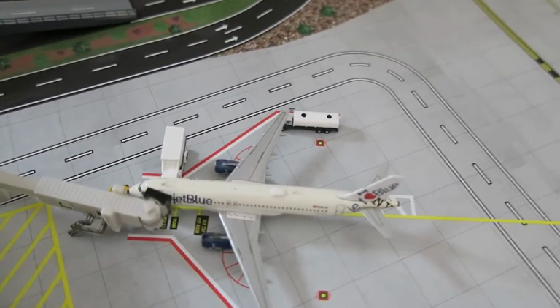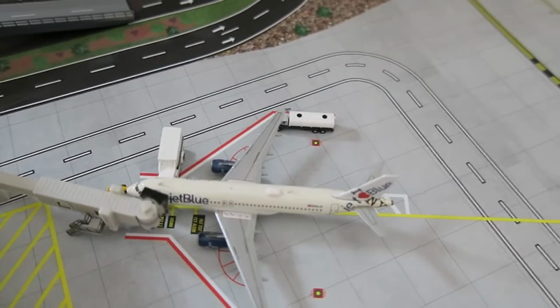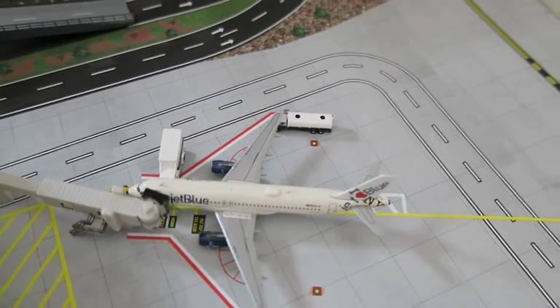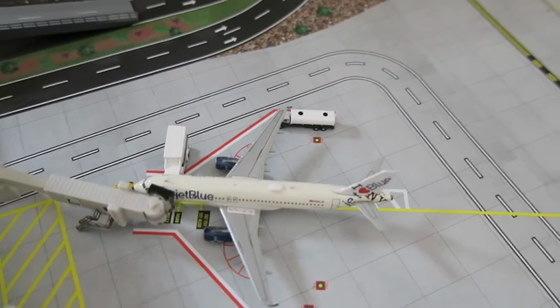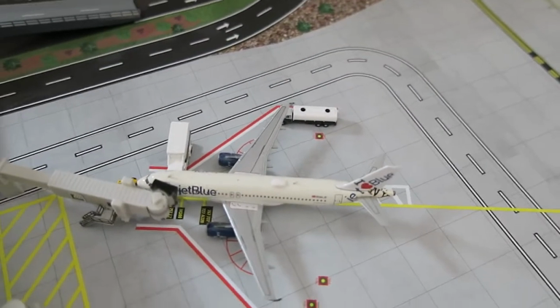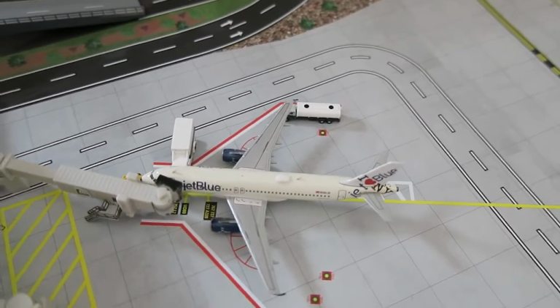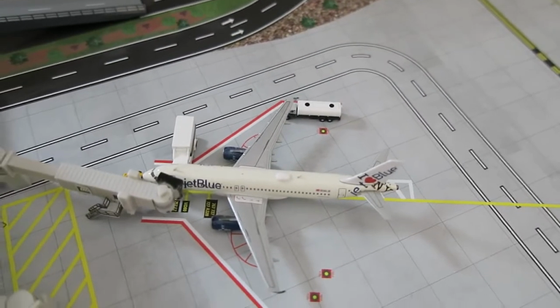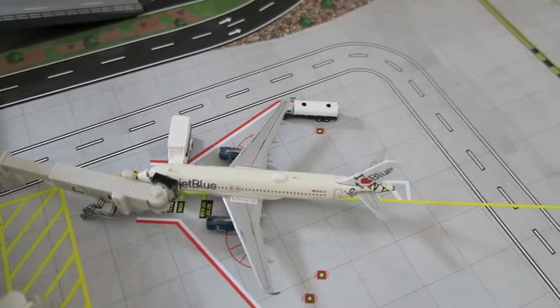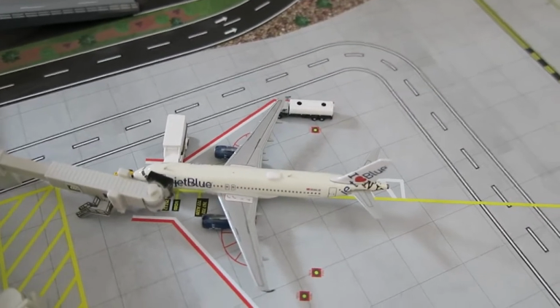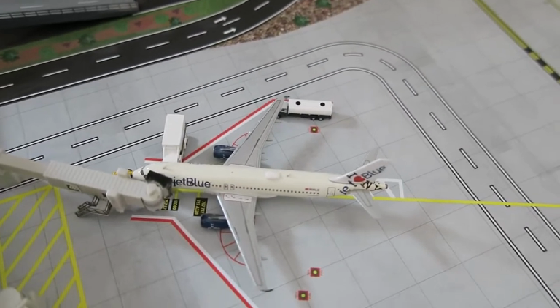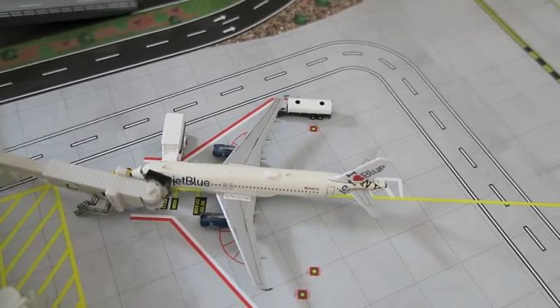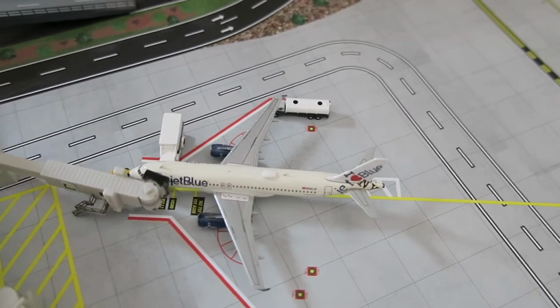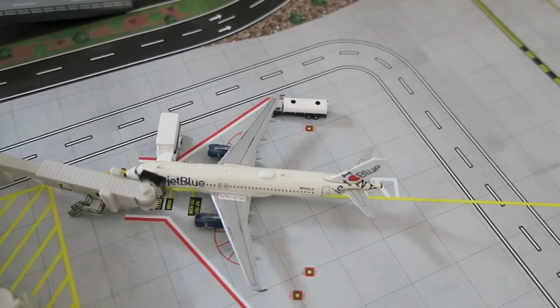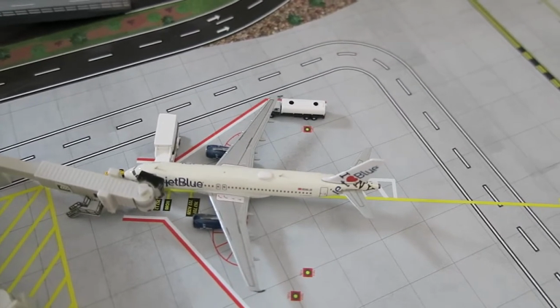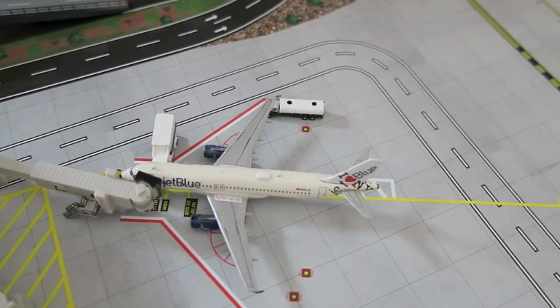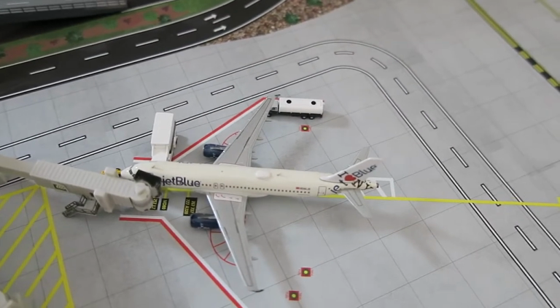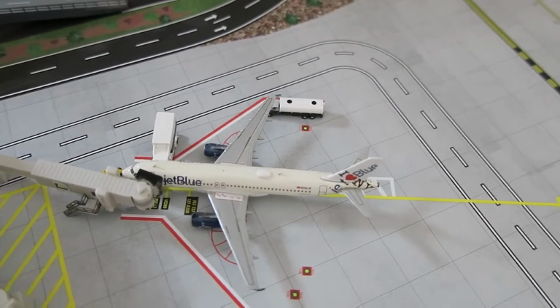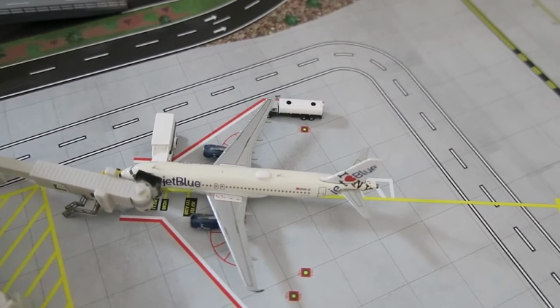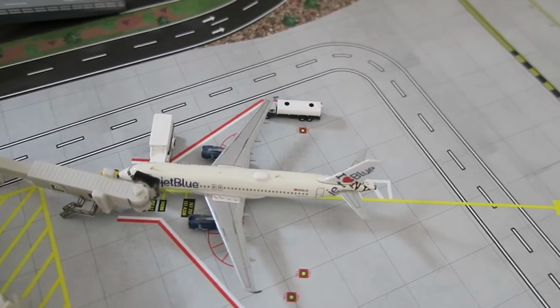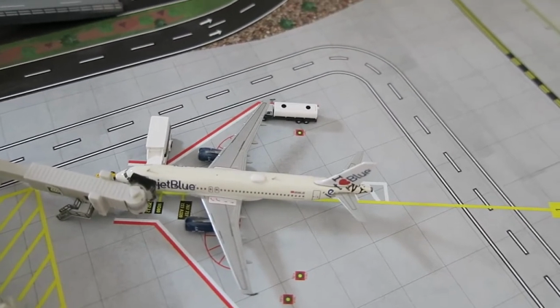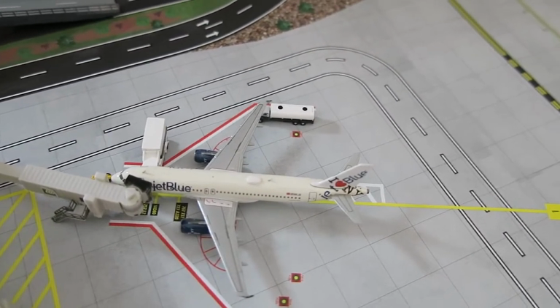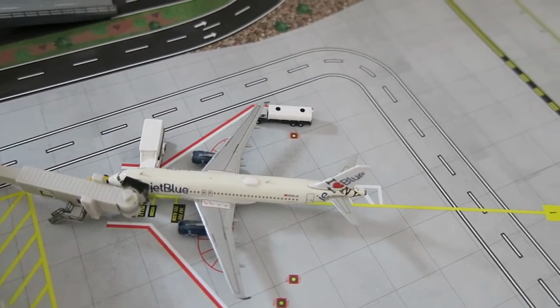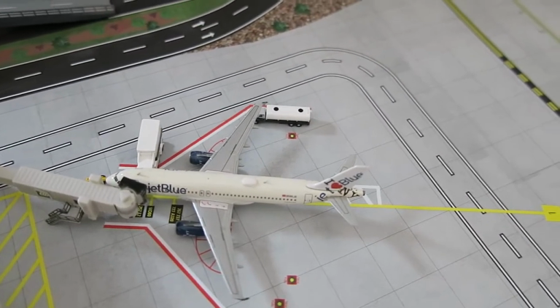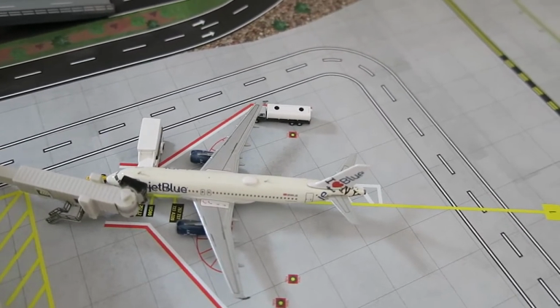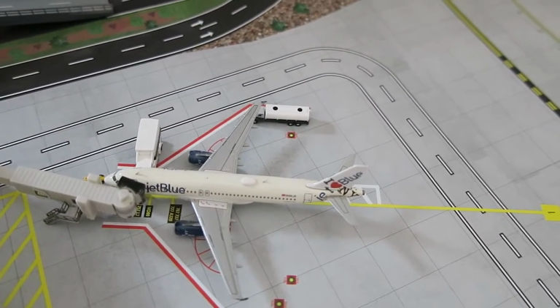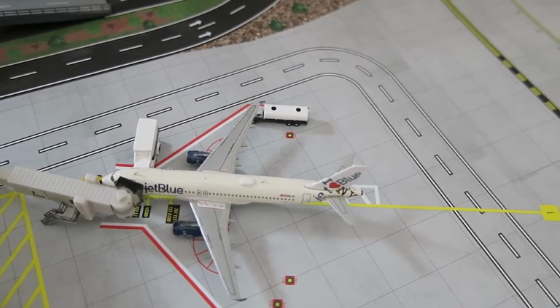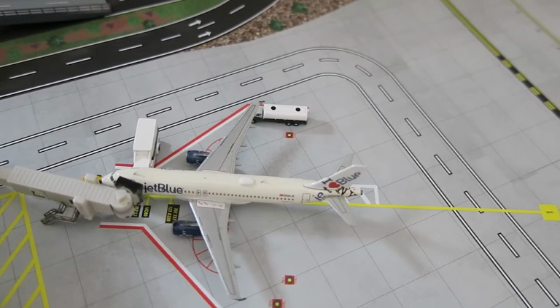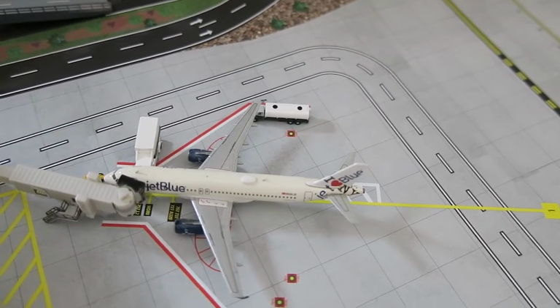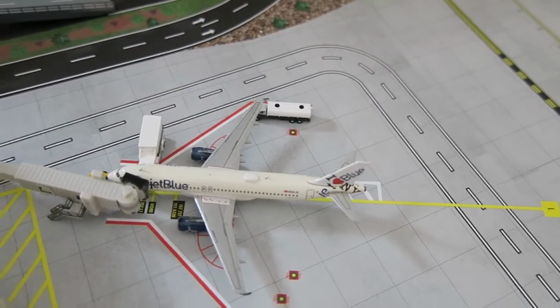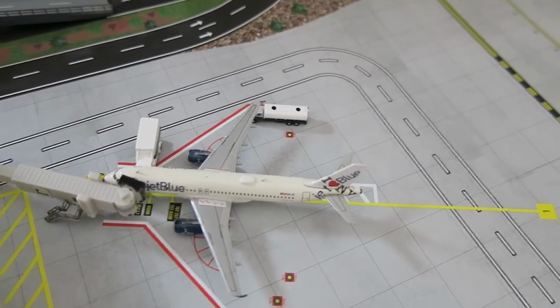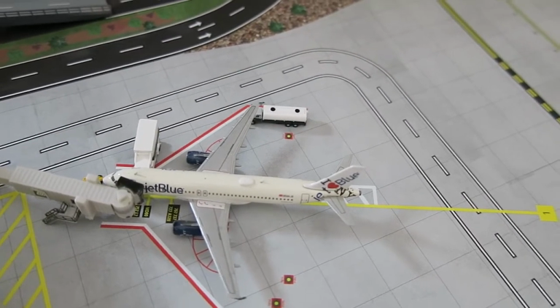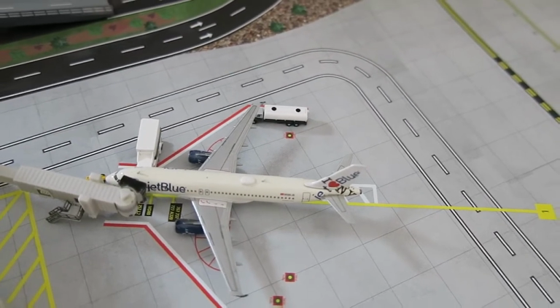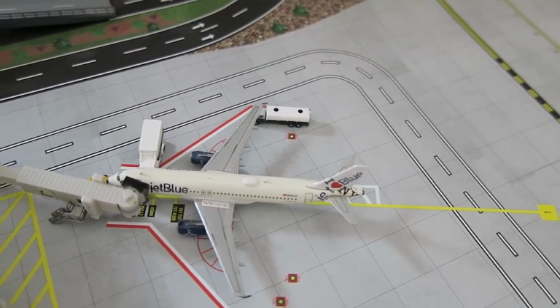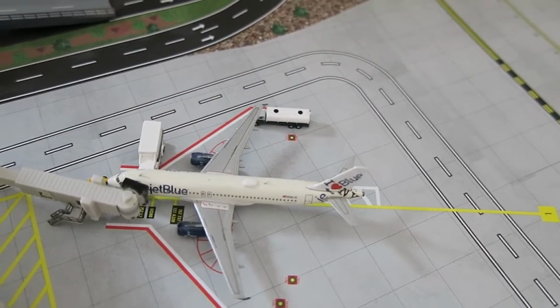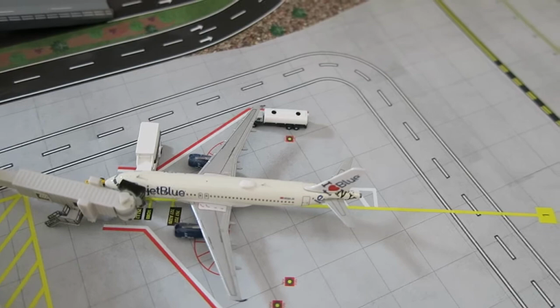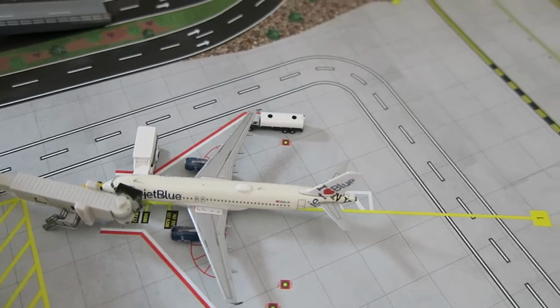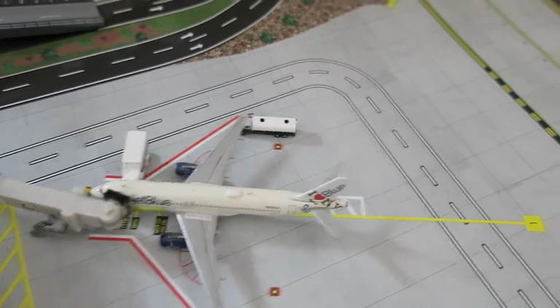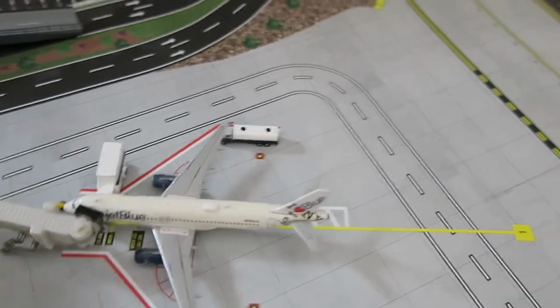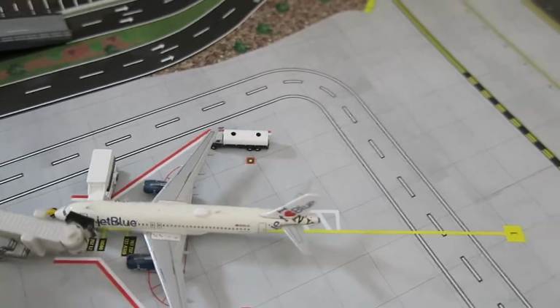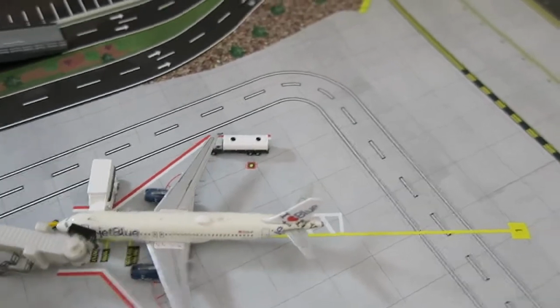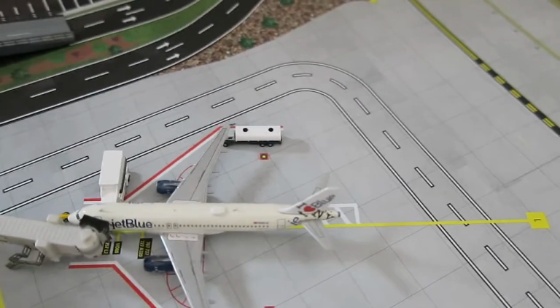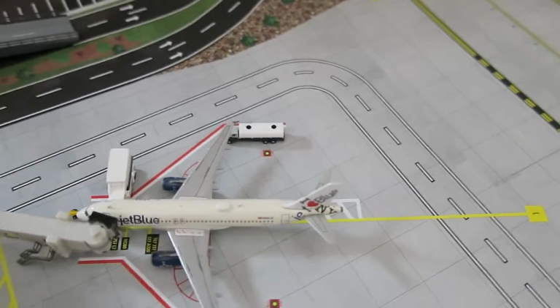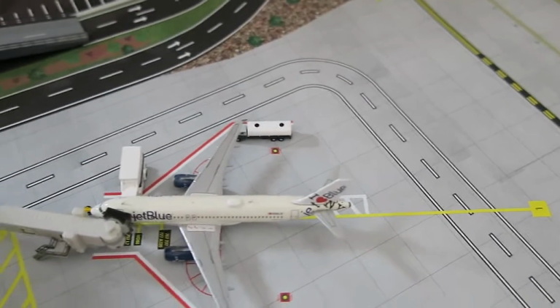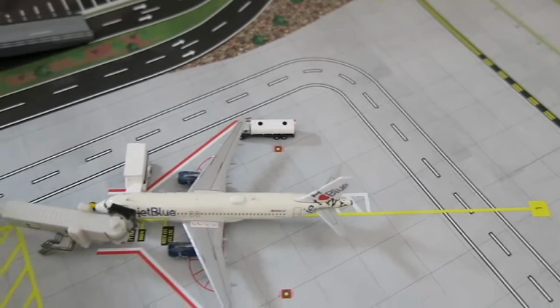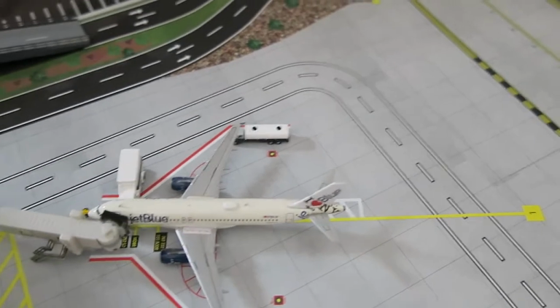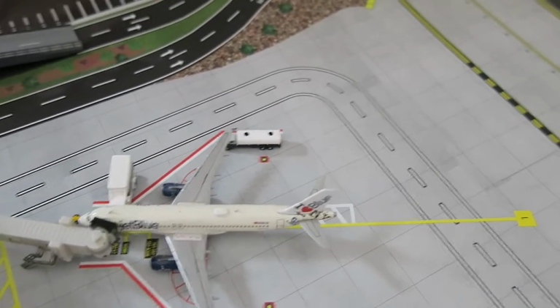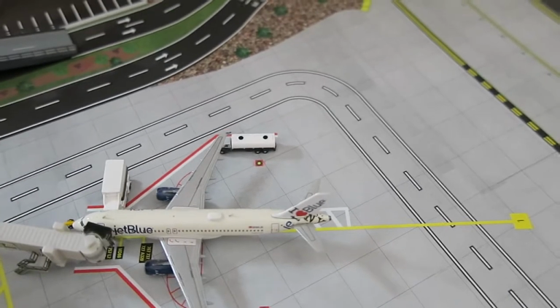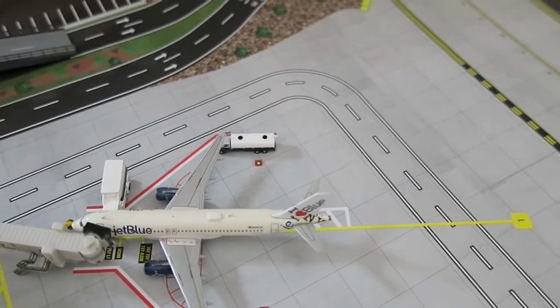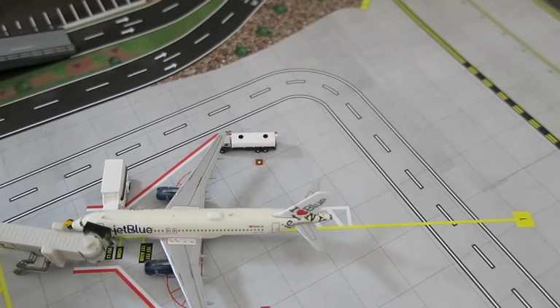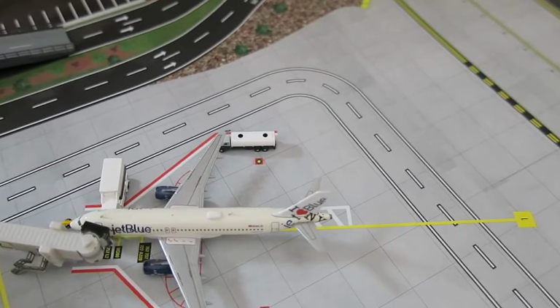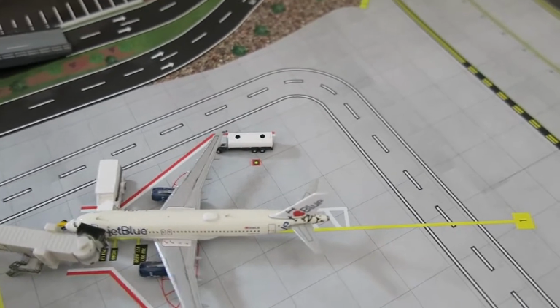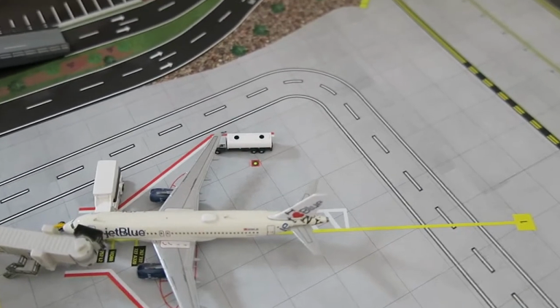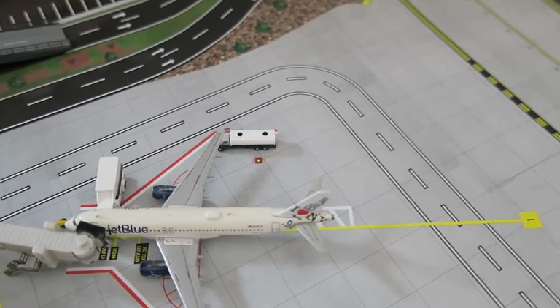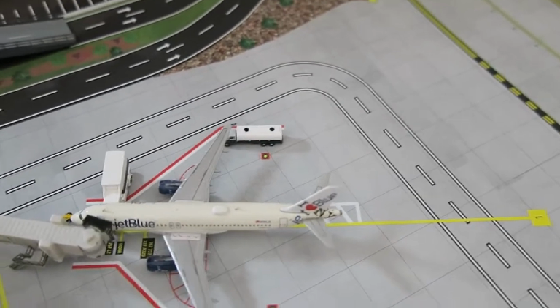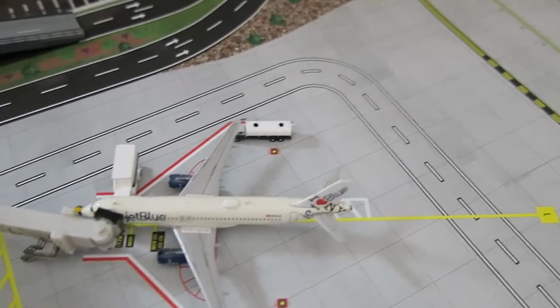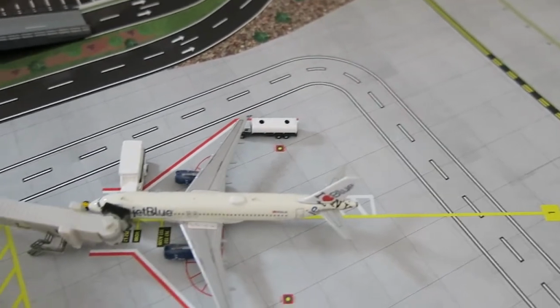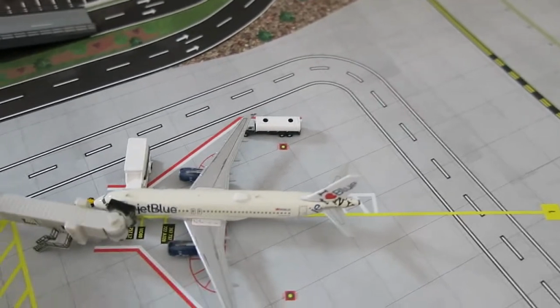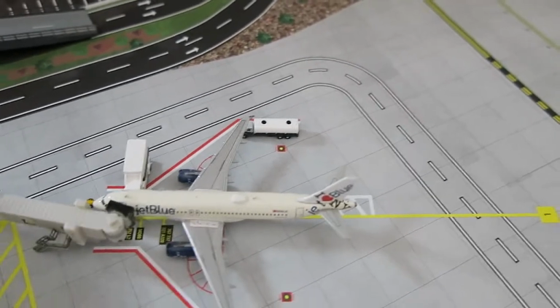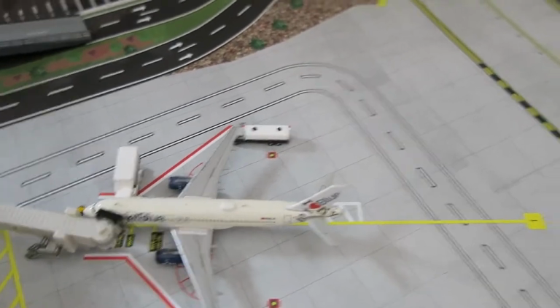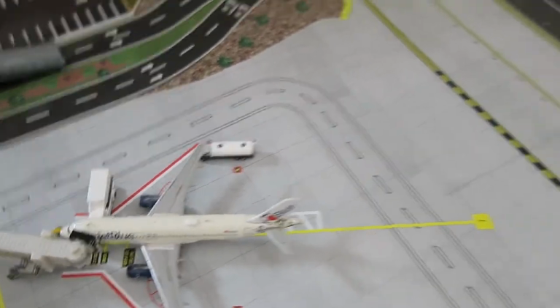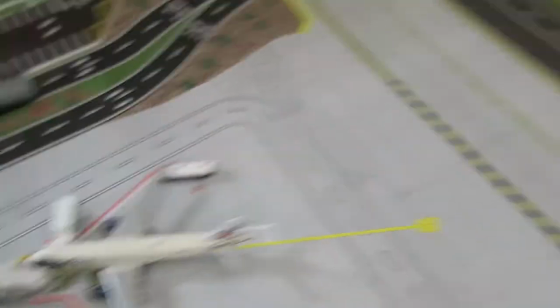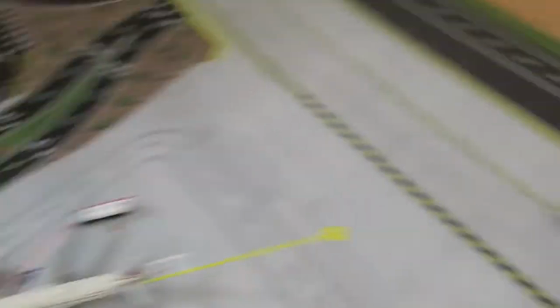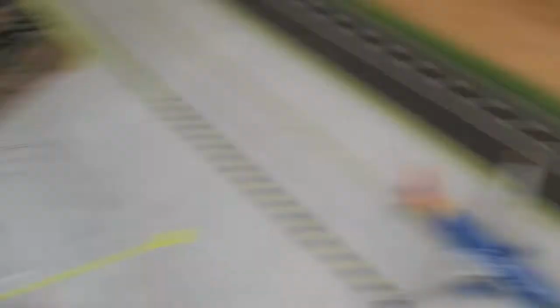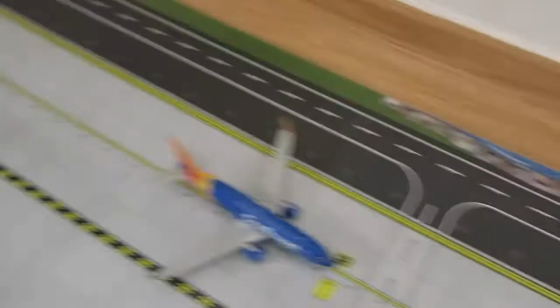Right here we've got JetBlue Airbus A320 in an I Love New York livery. It had arrived from Tampa and it will depart to Long Beach.